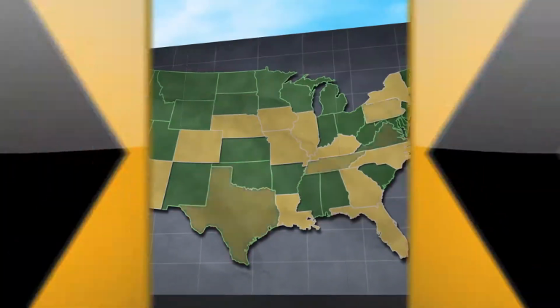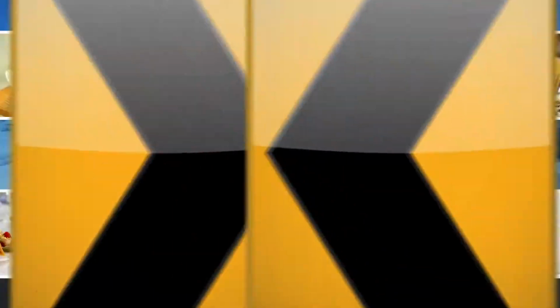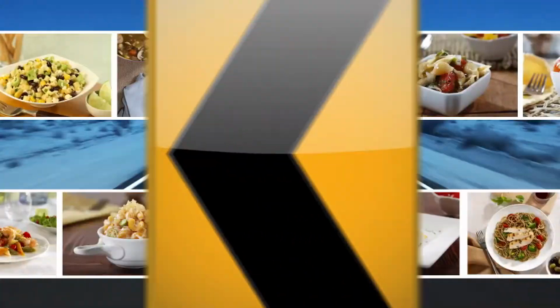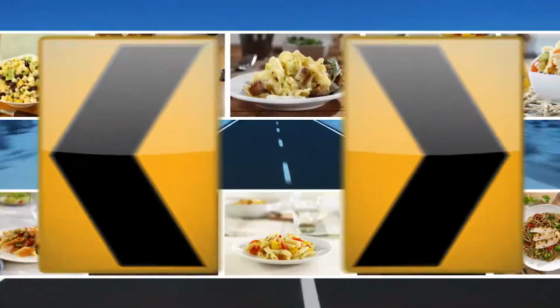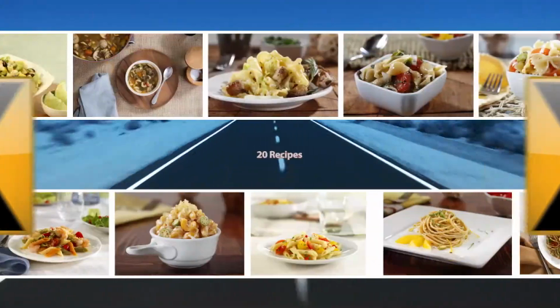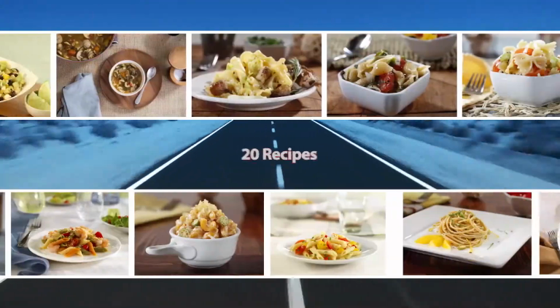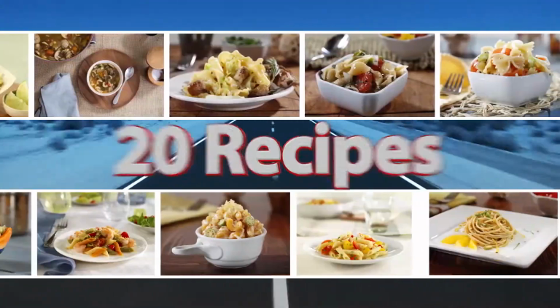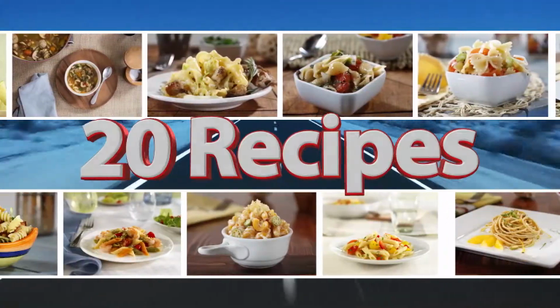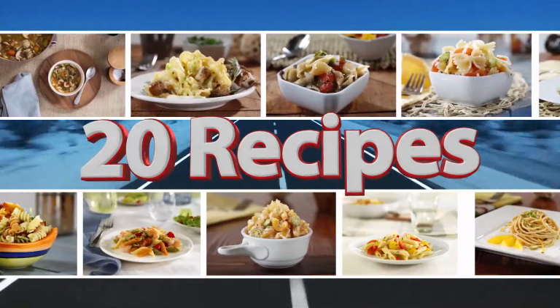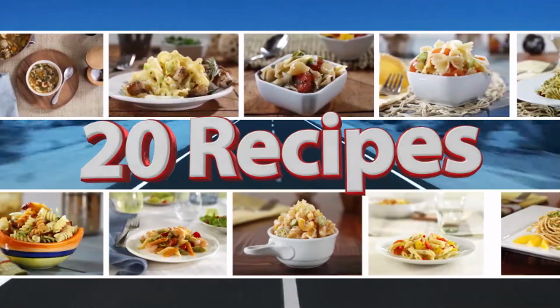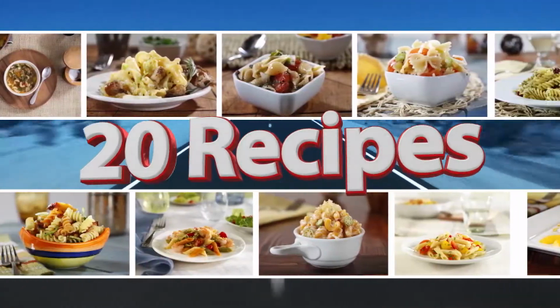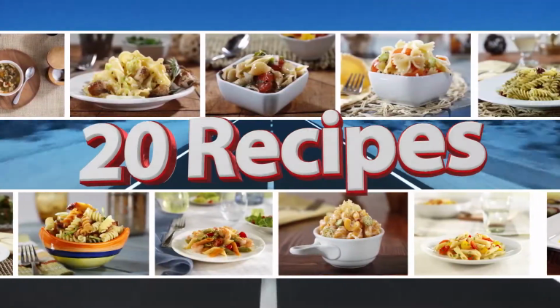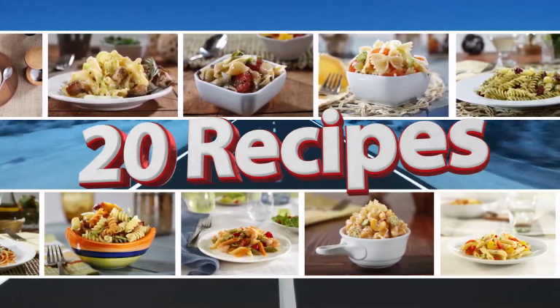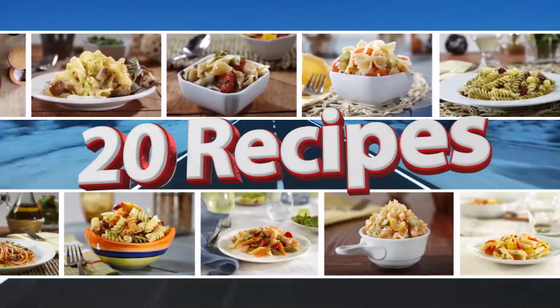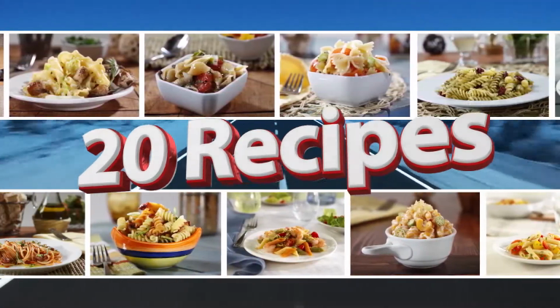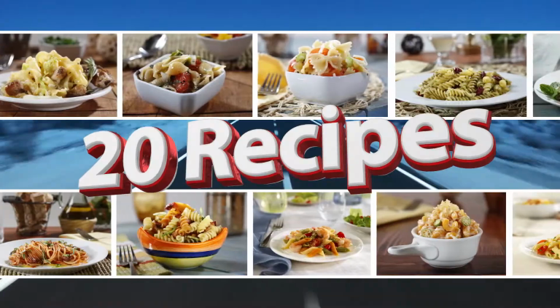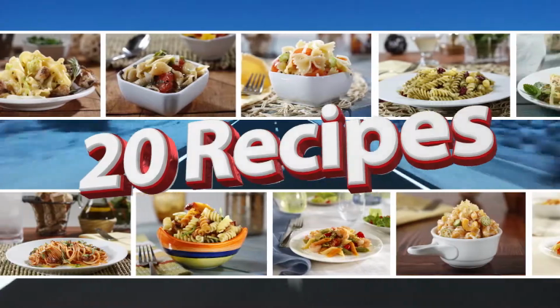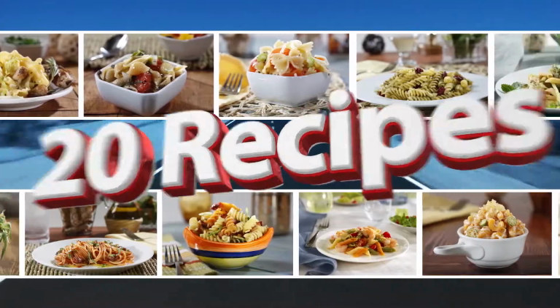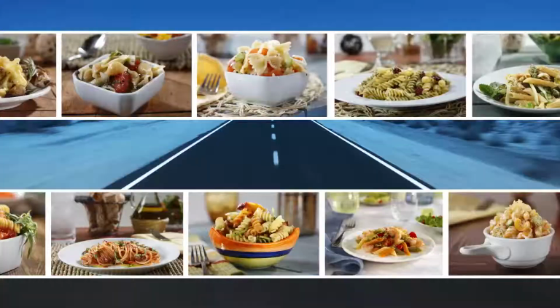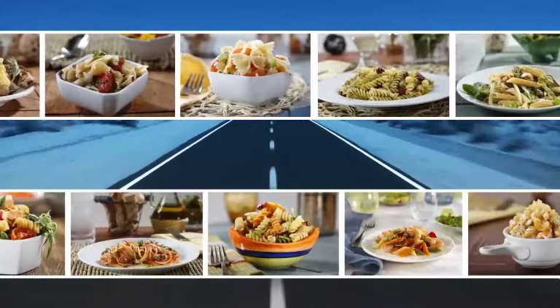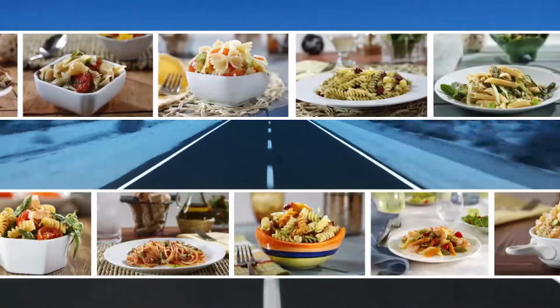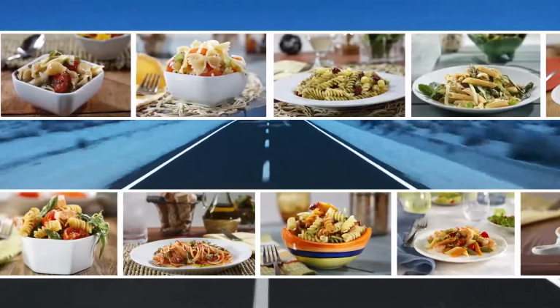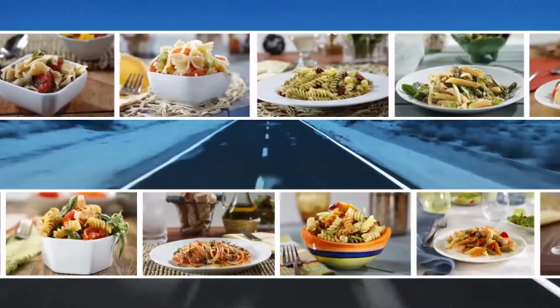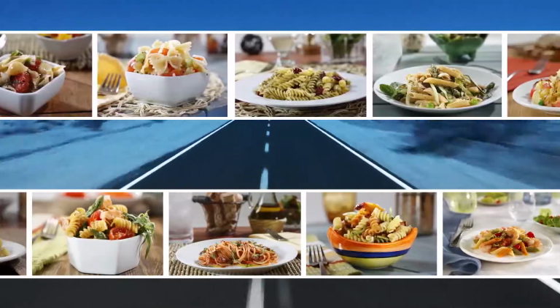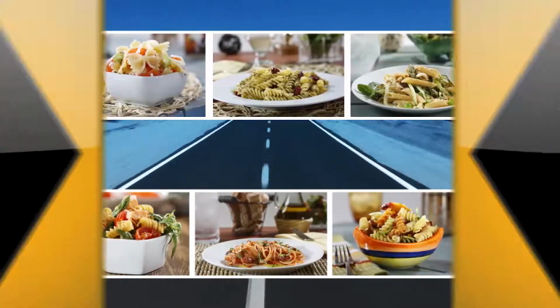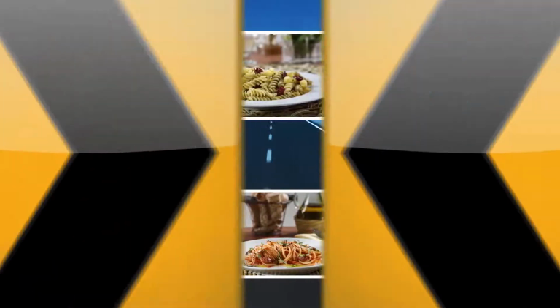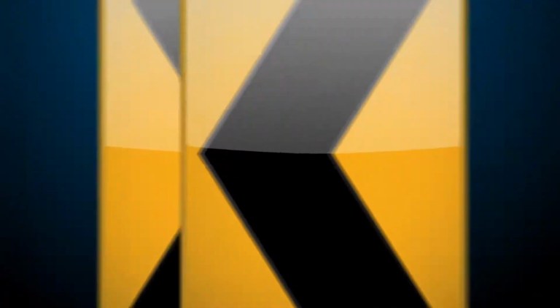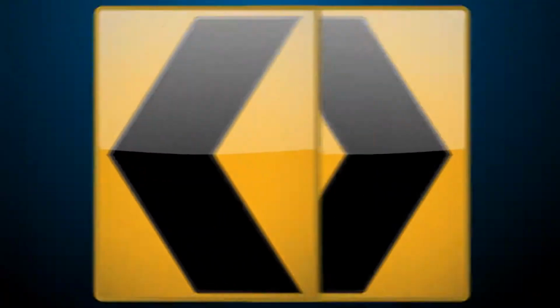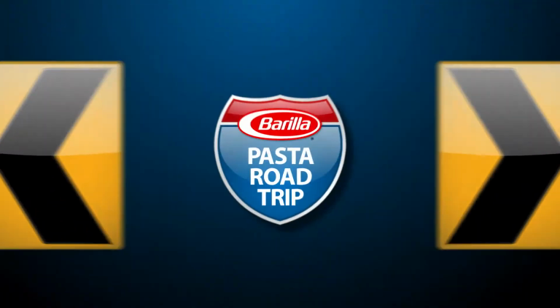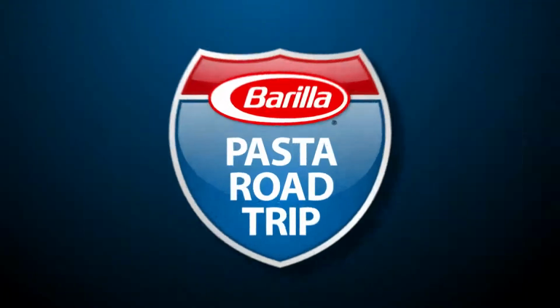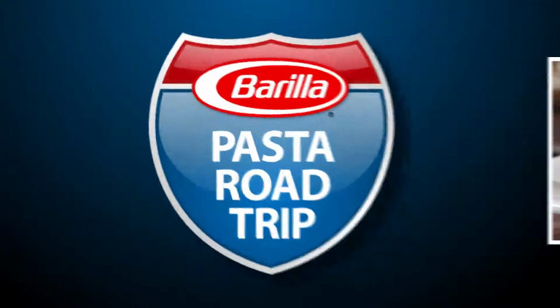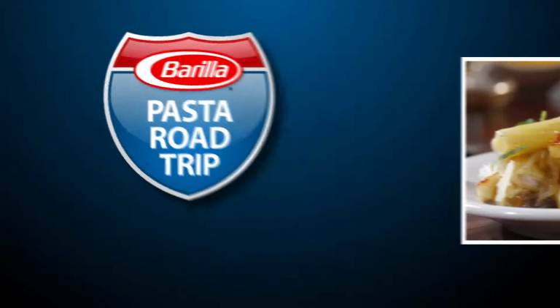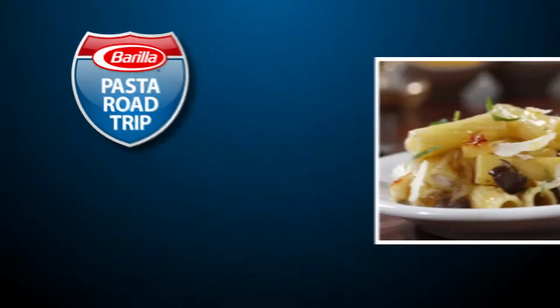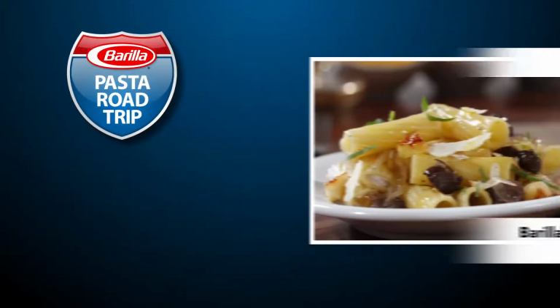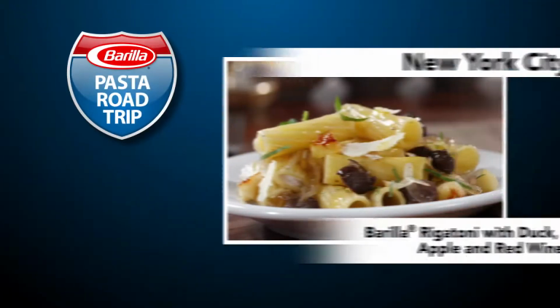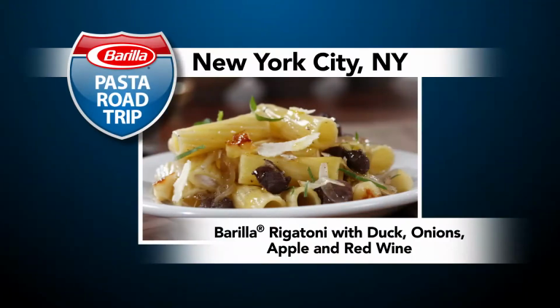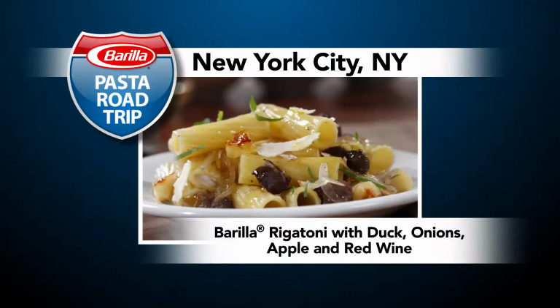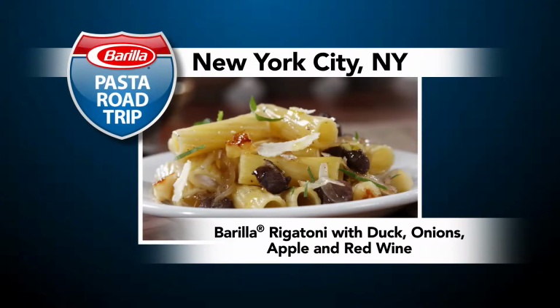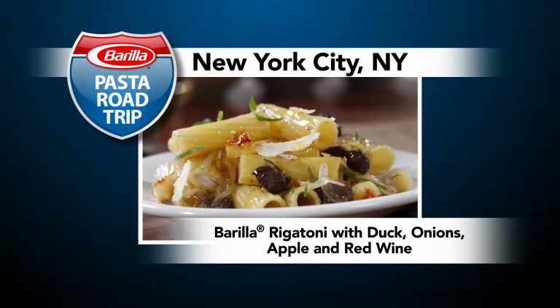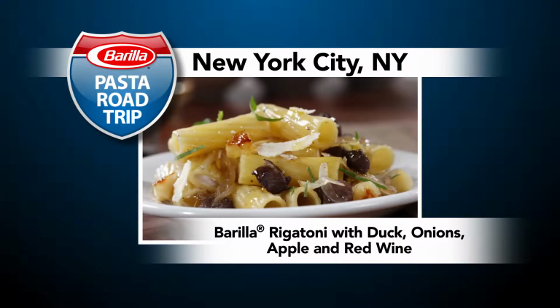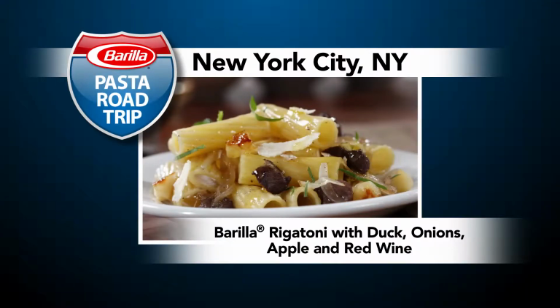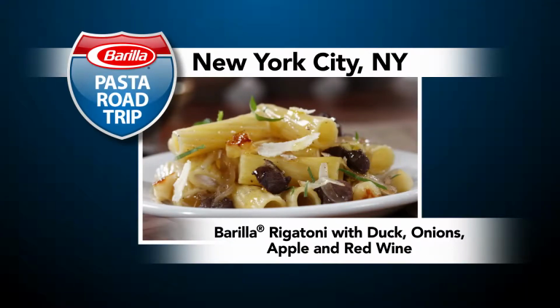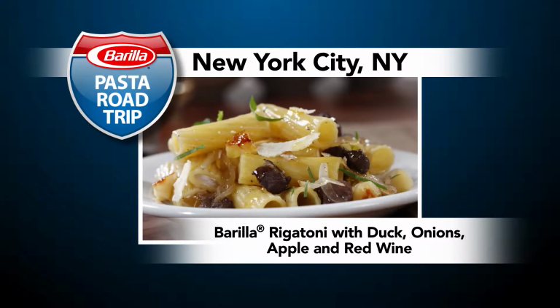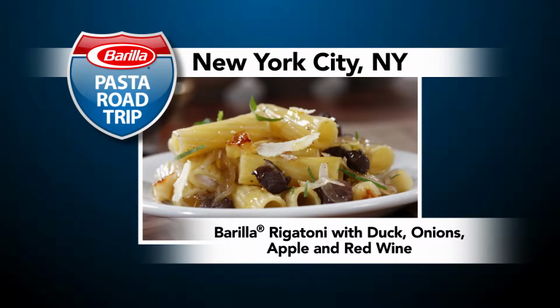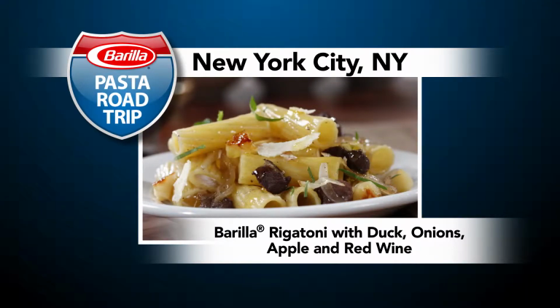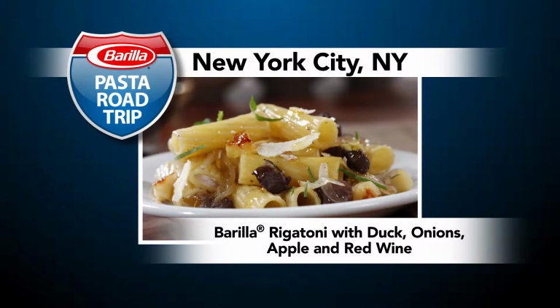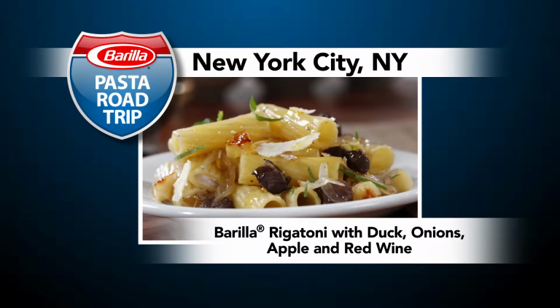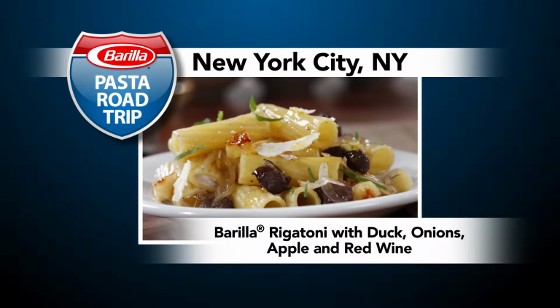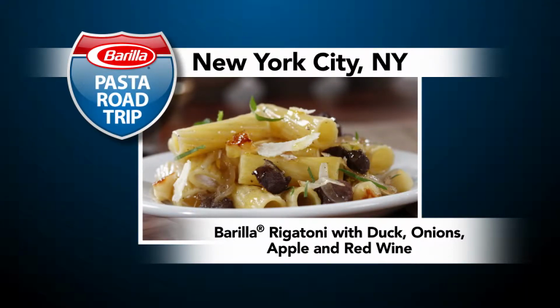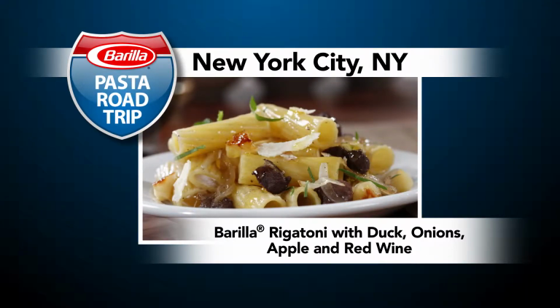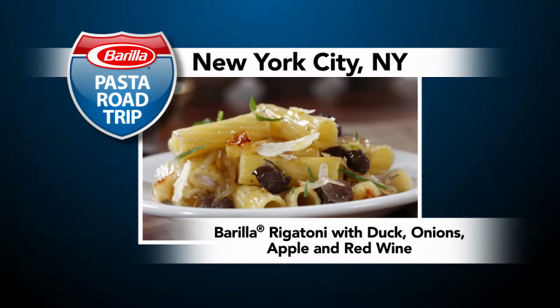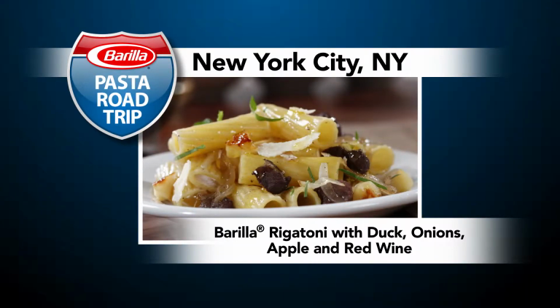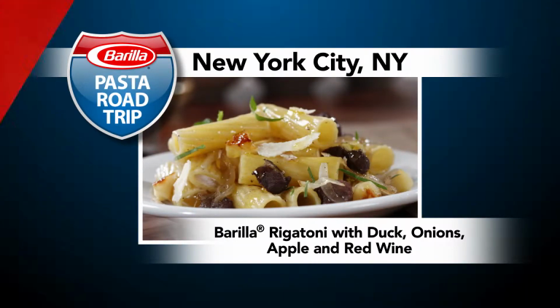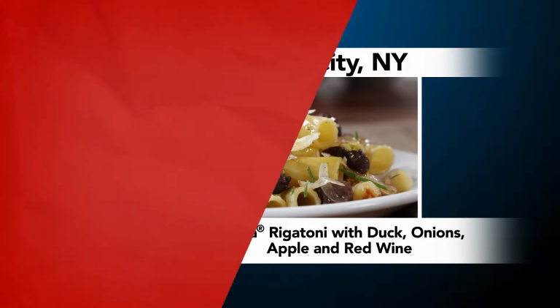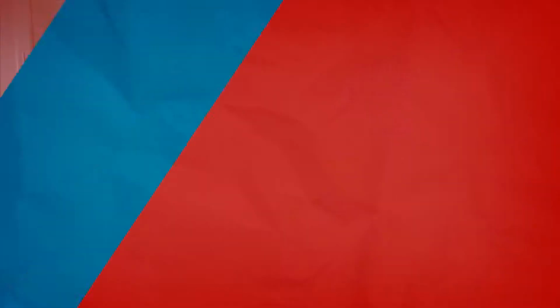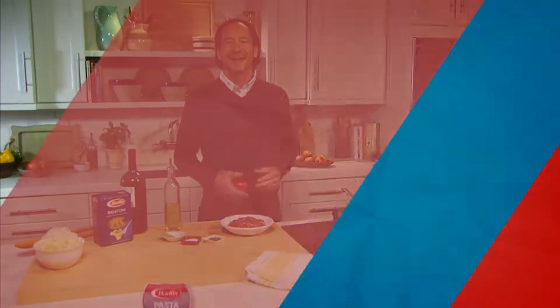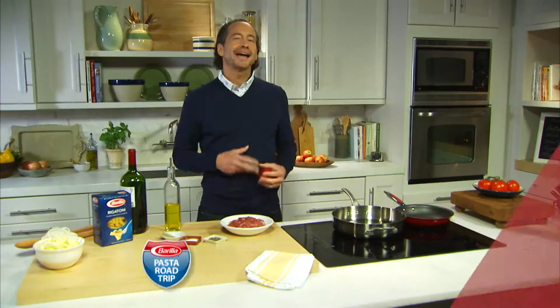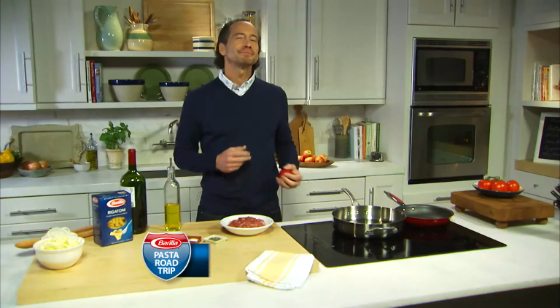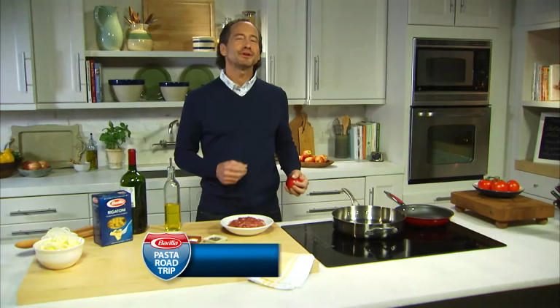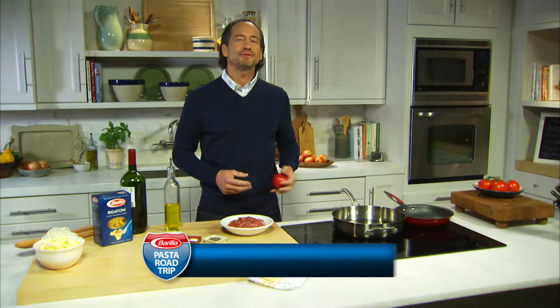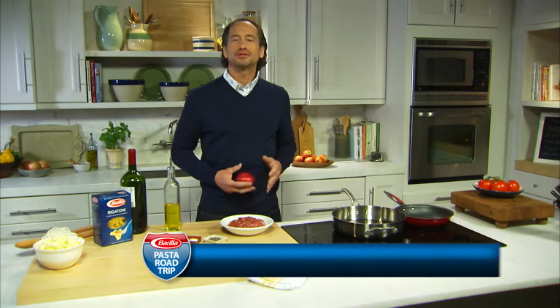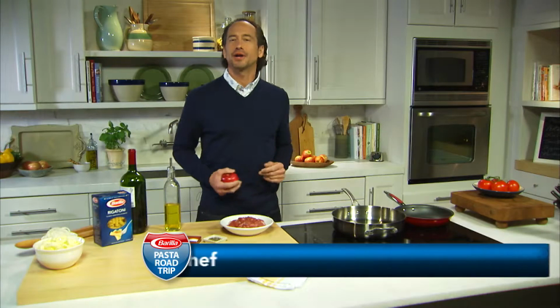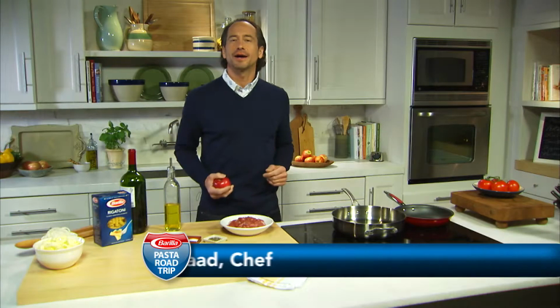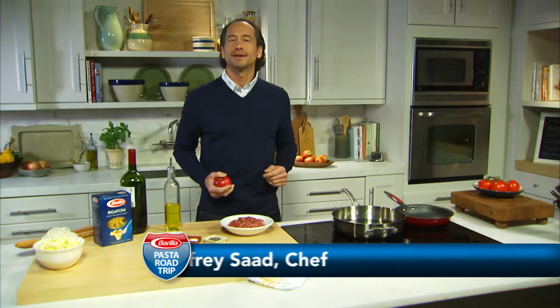Pasta Road Trip is rolling into New York City, where we are literally taking a bite of the Big Apple. Hi, I'm Jeffrey Saad.